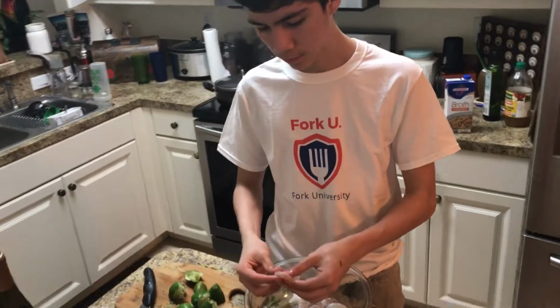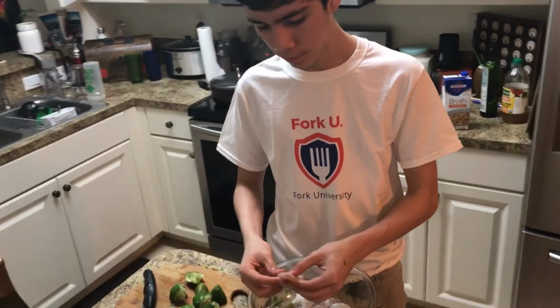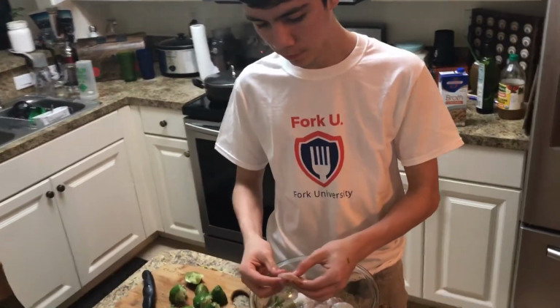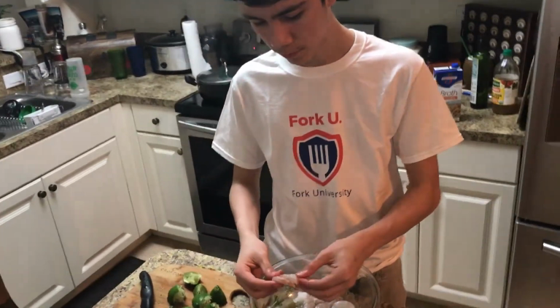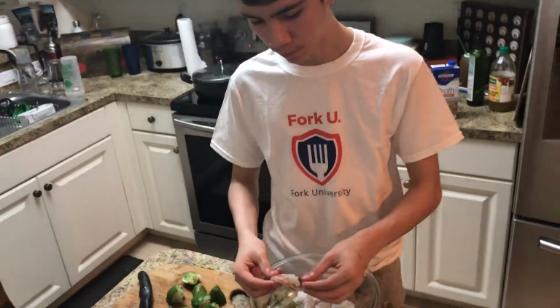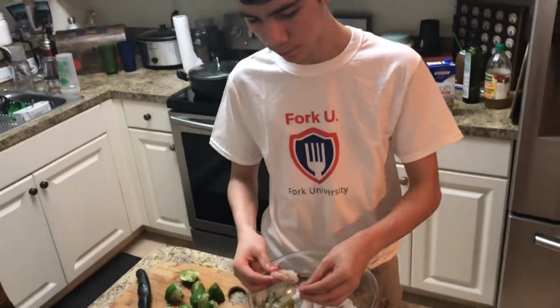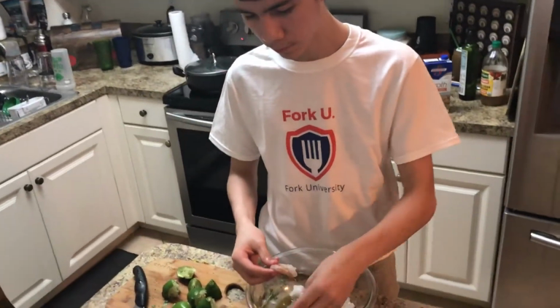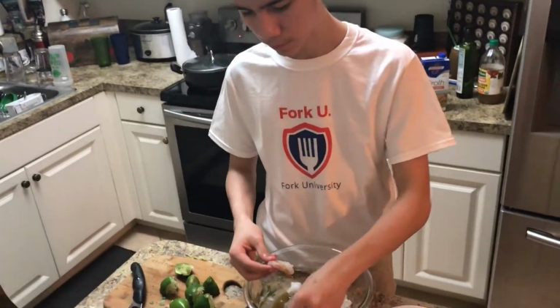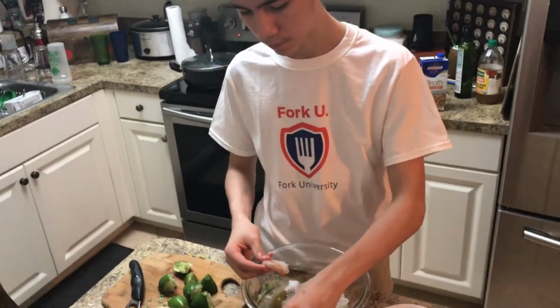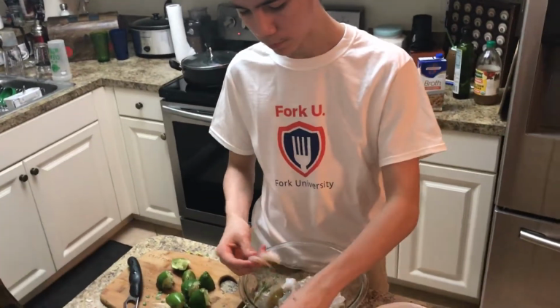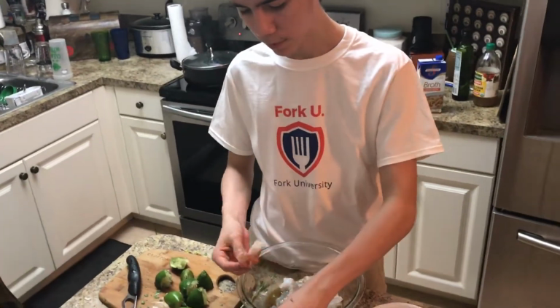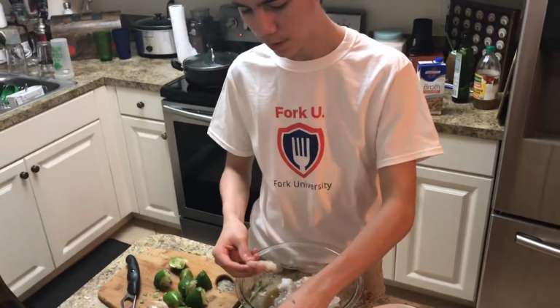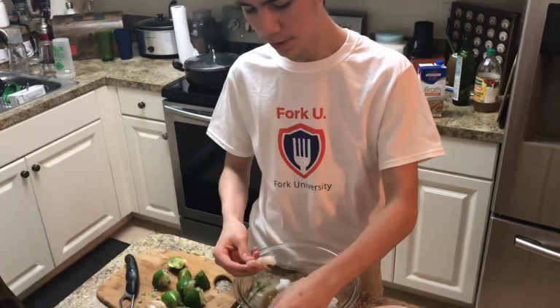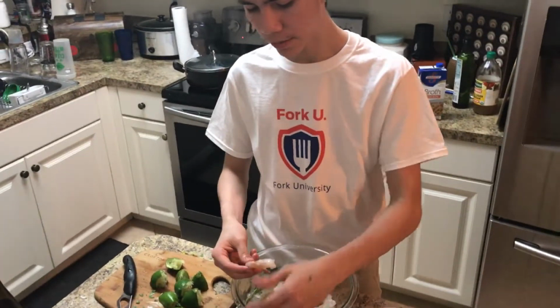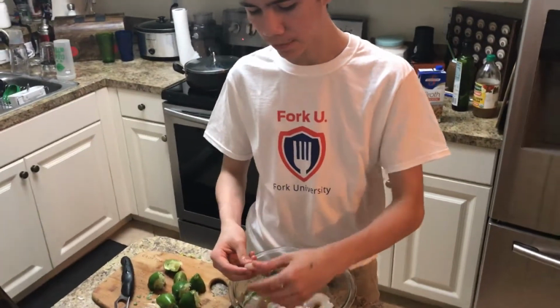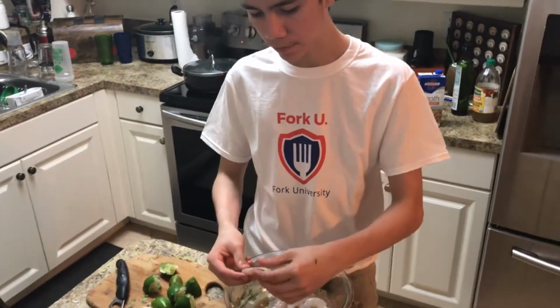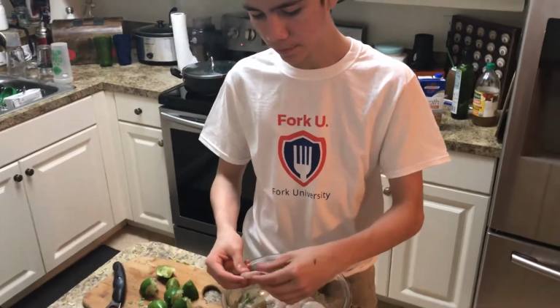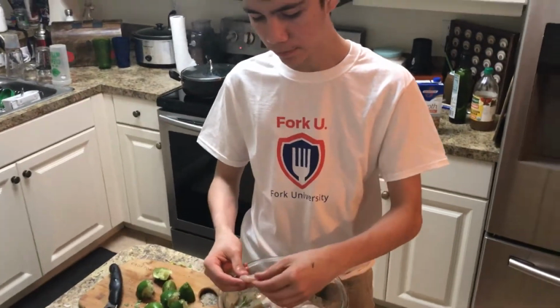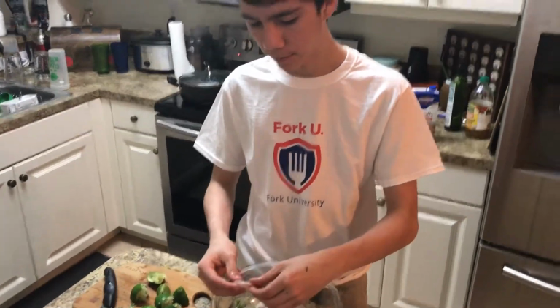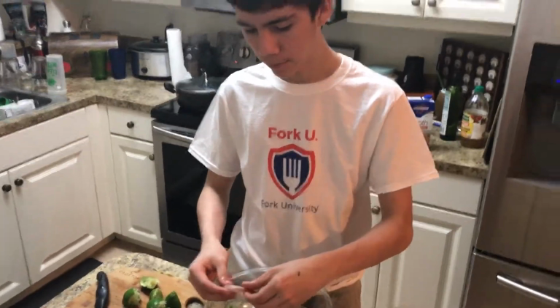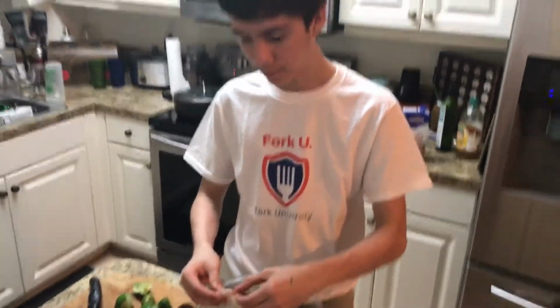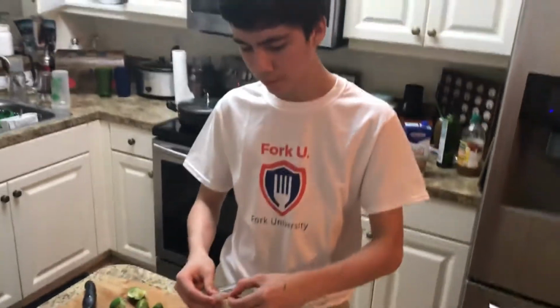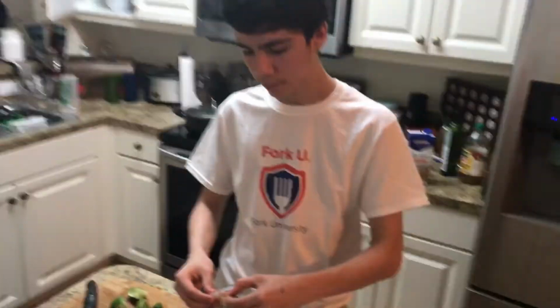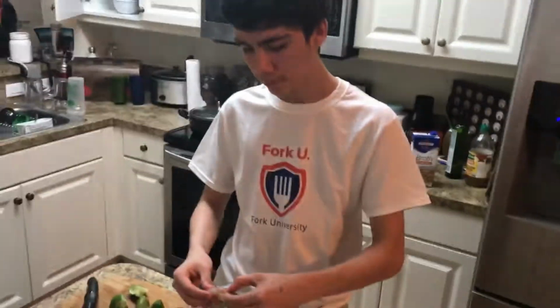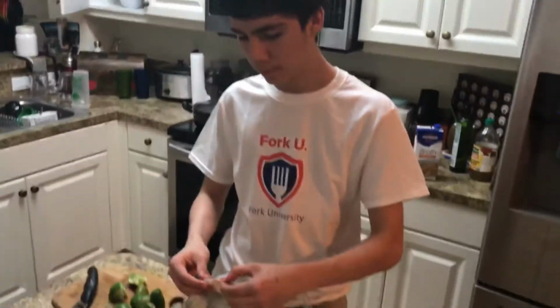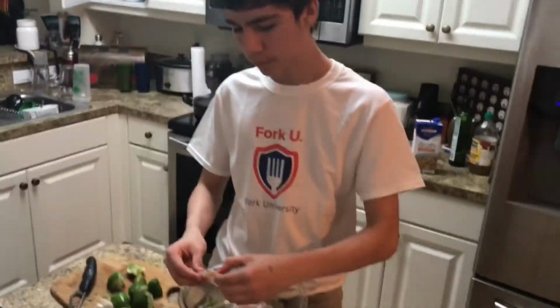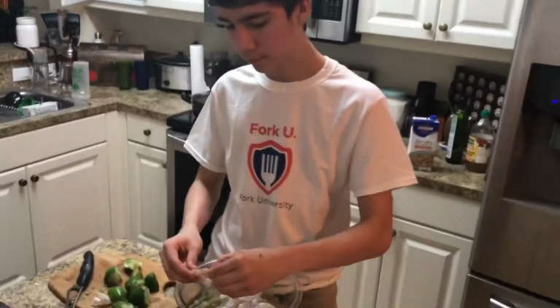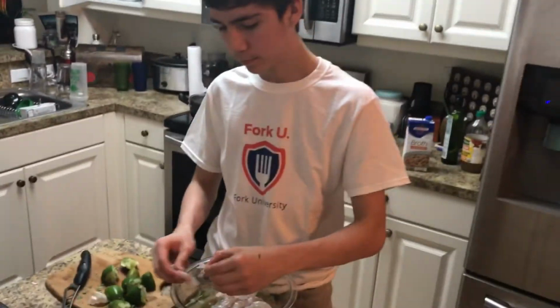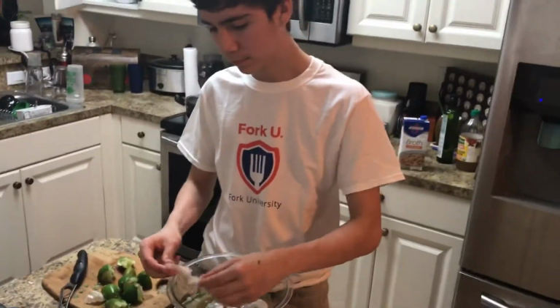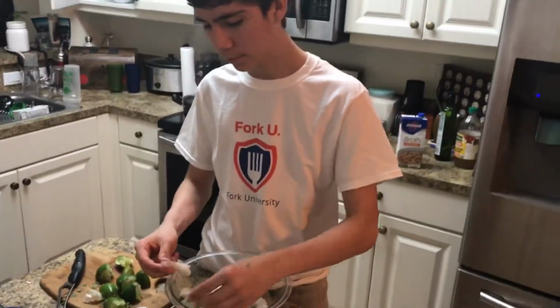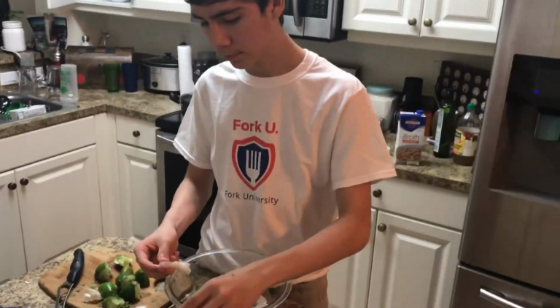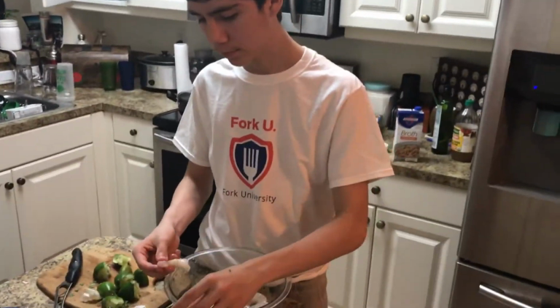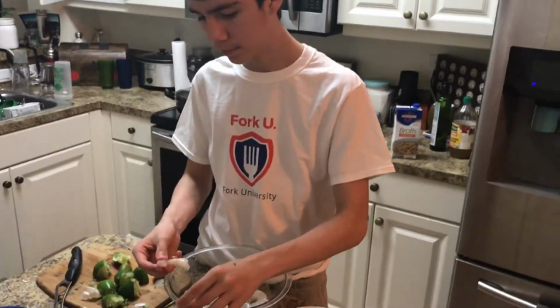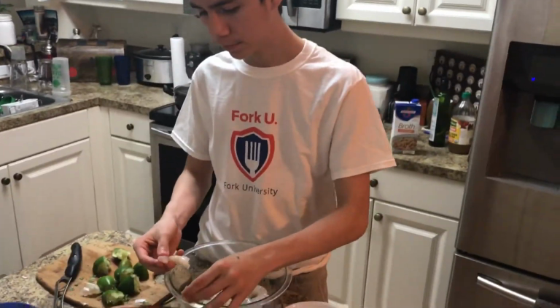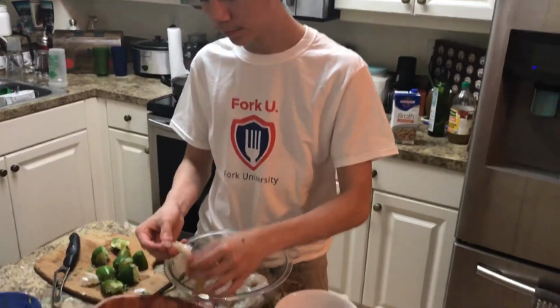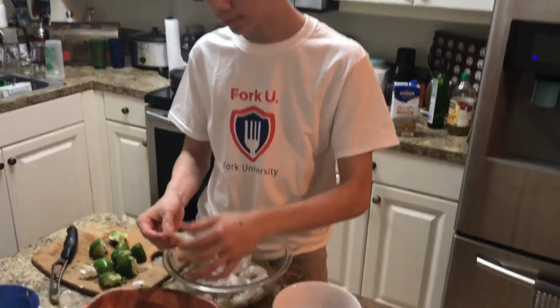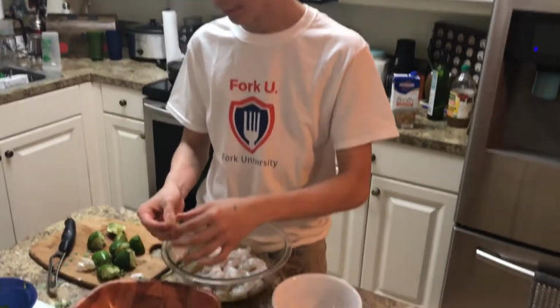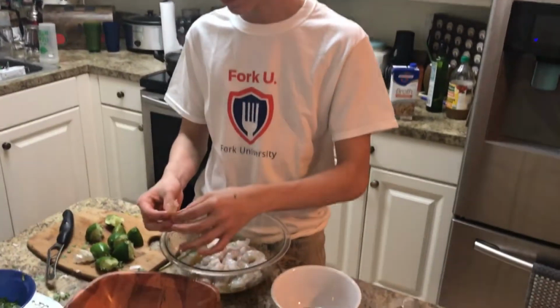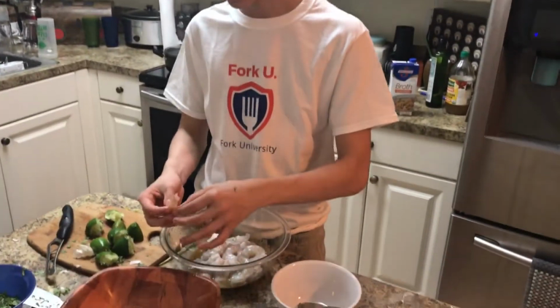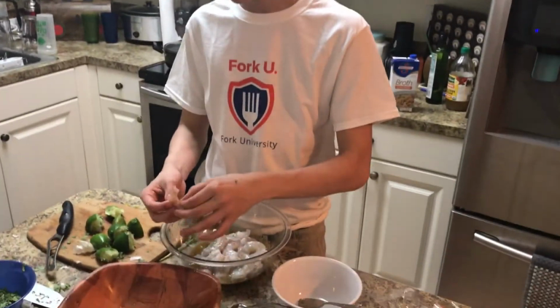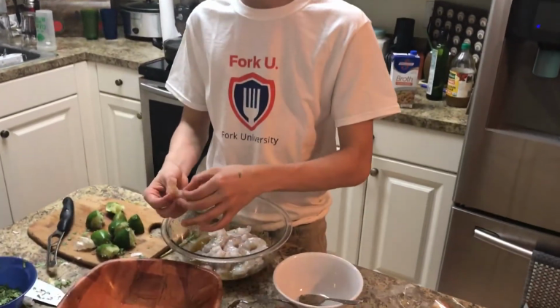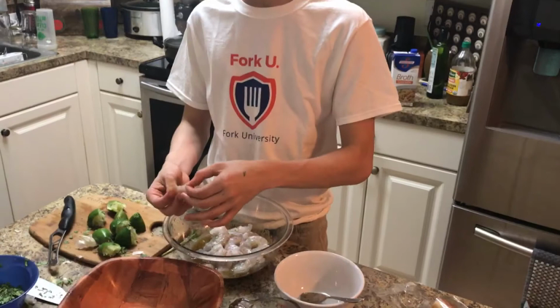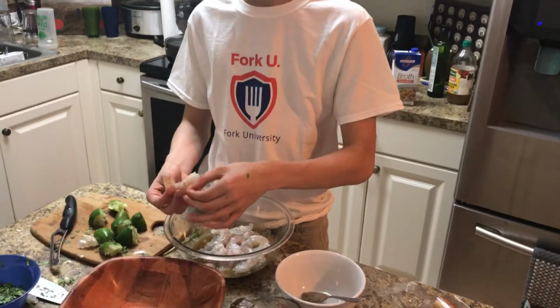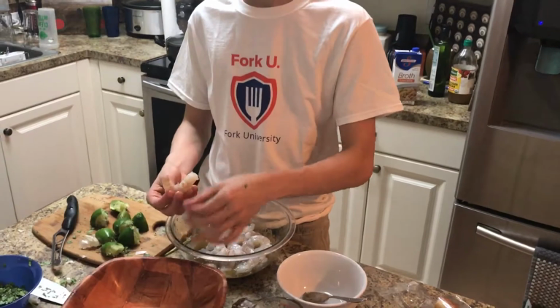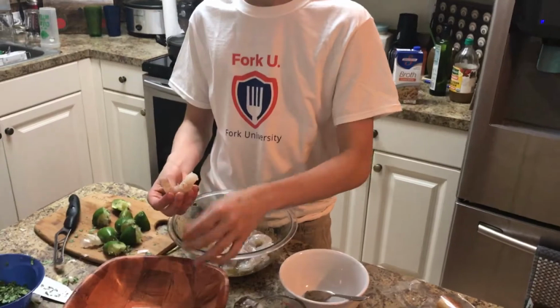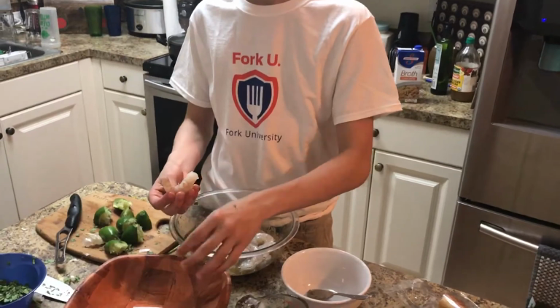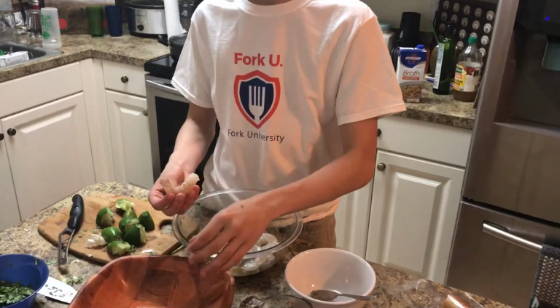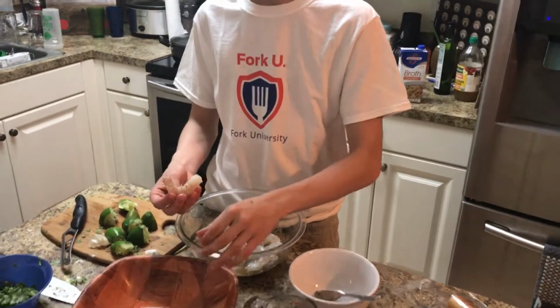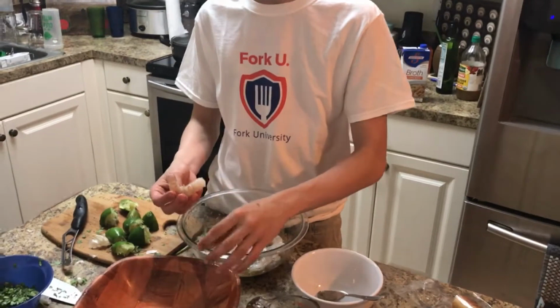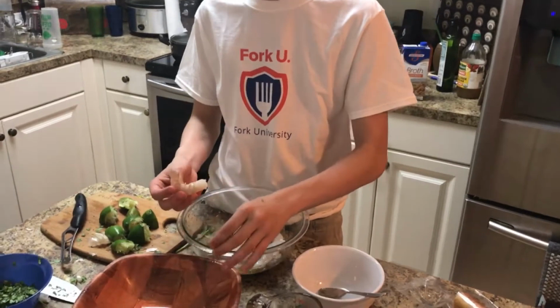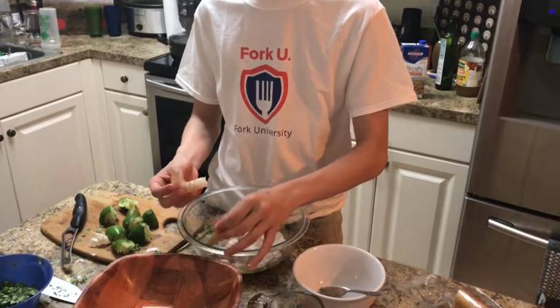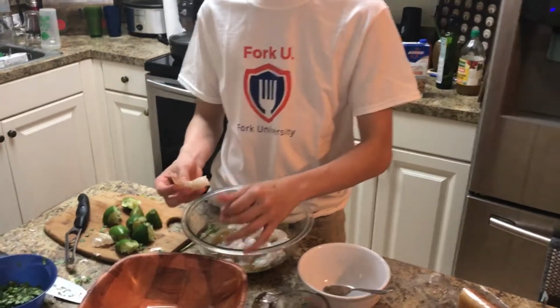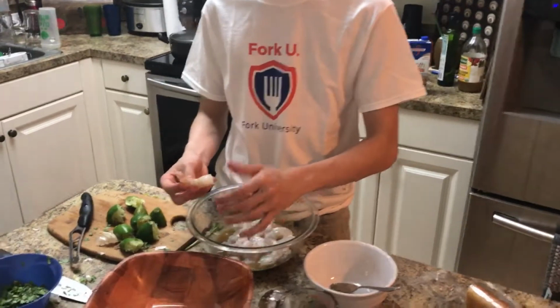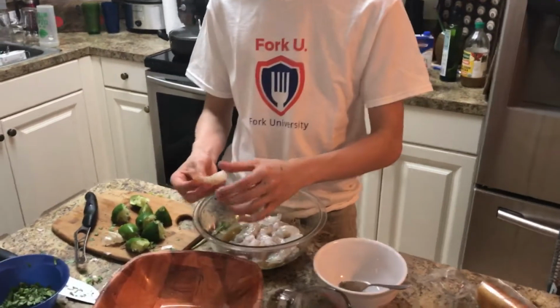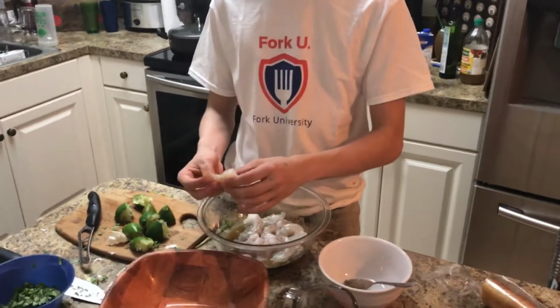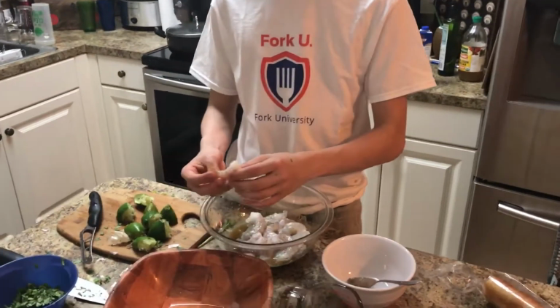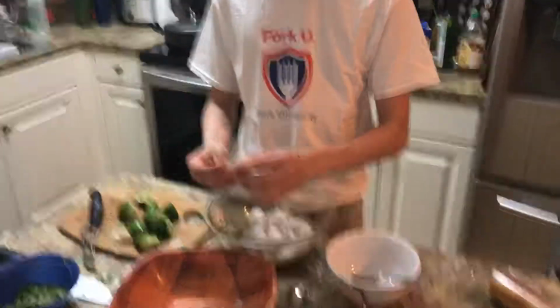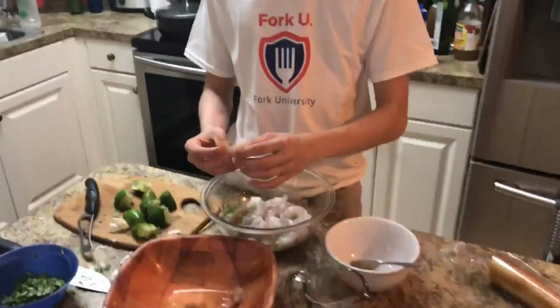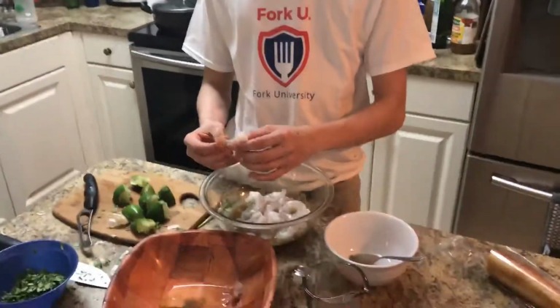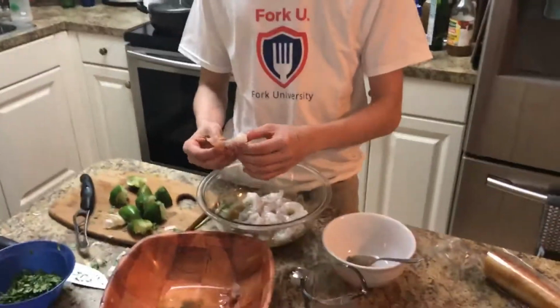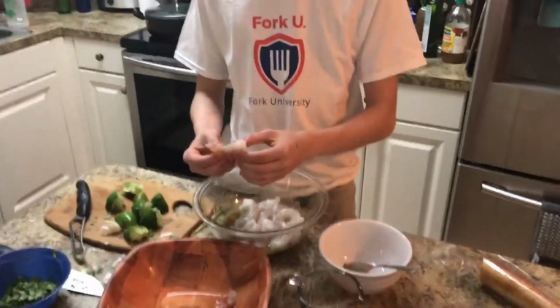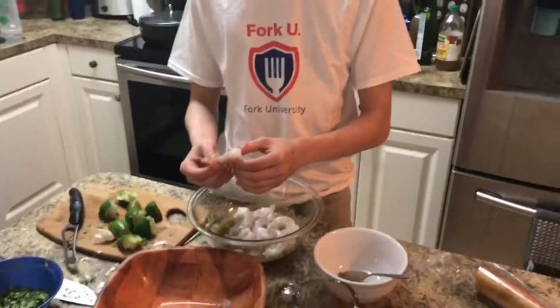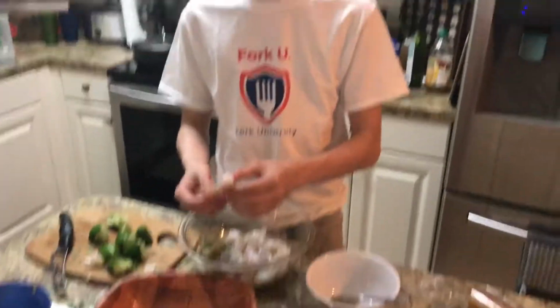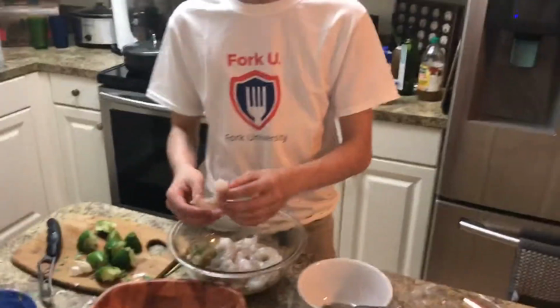Did I miss one? I'll take it back. Maybe just five minutes — it's really not a big deal, this marinade.